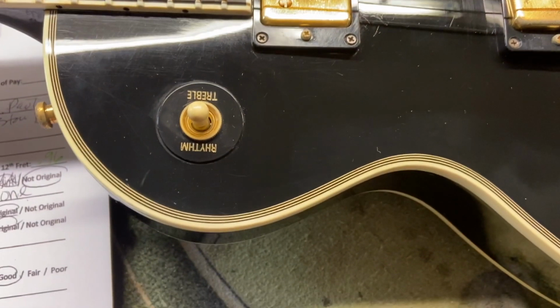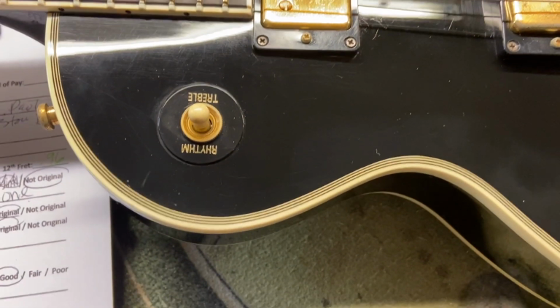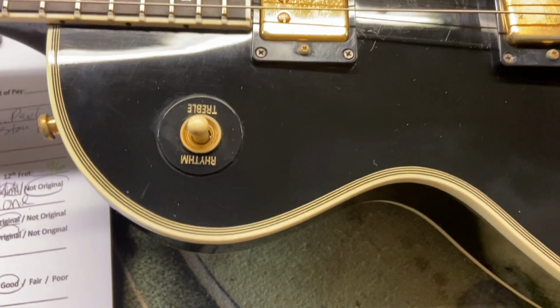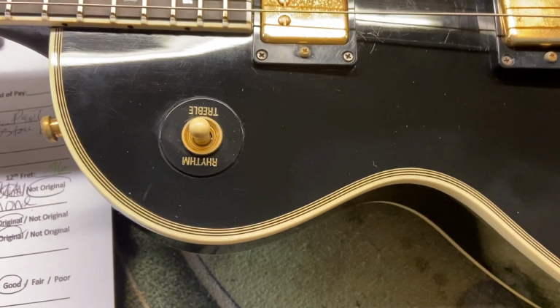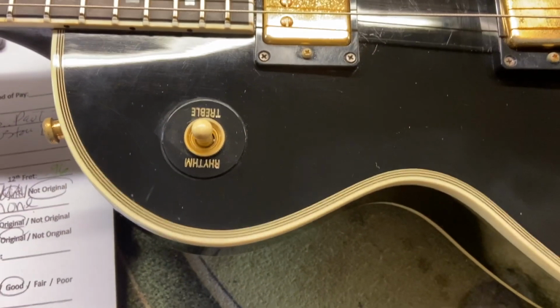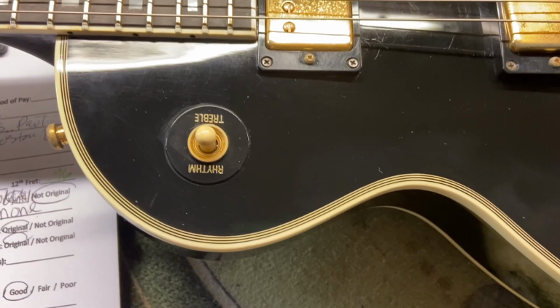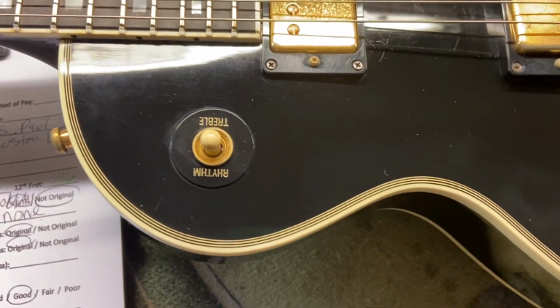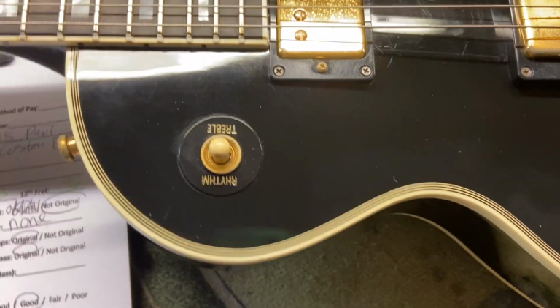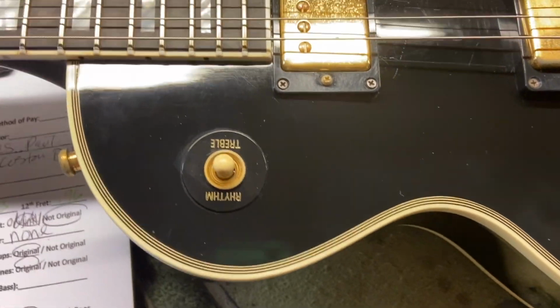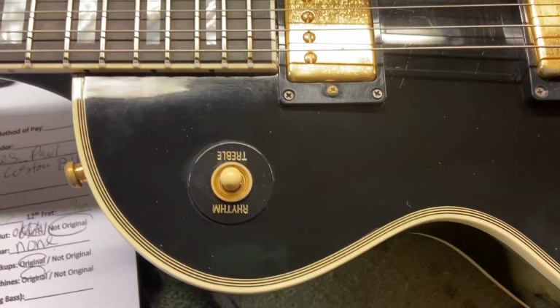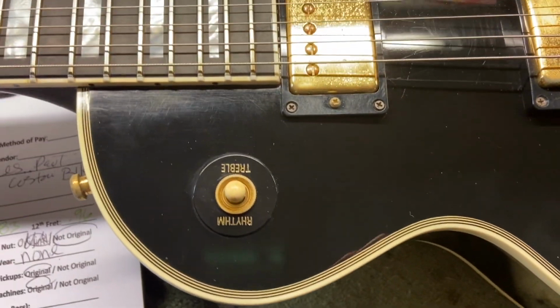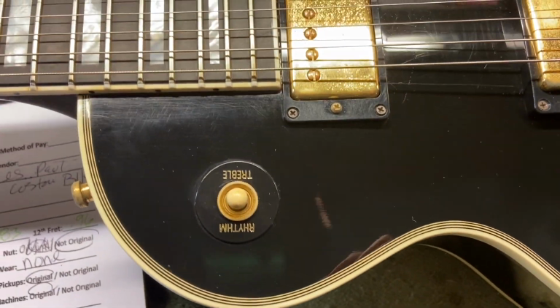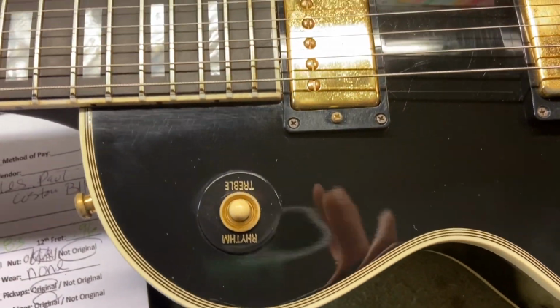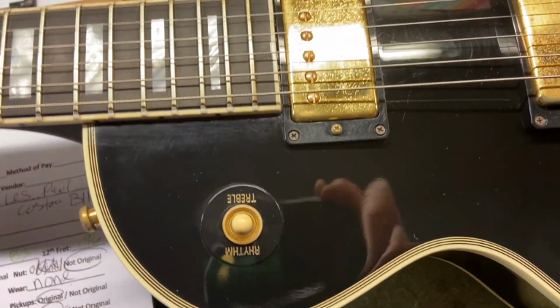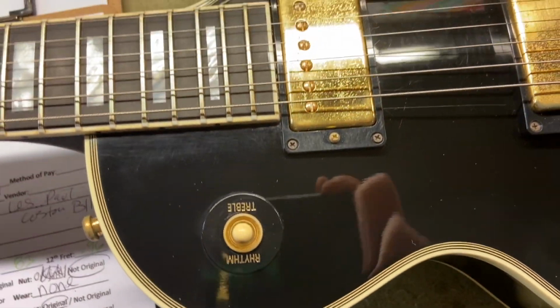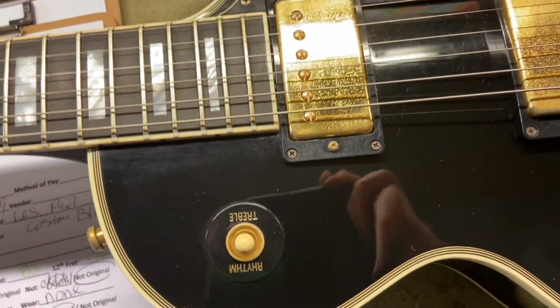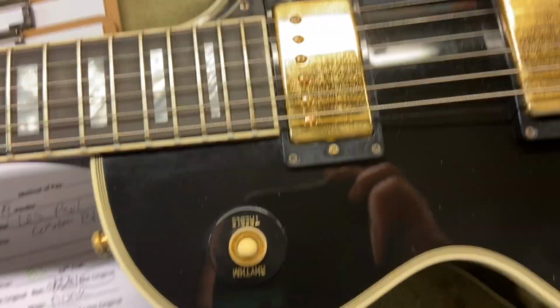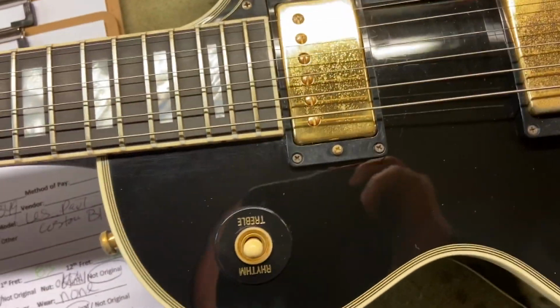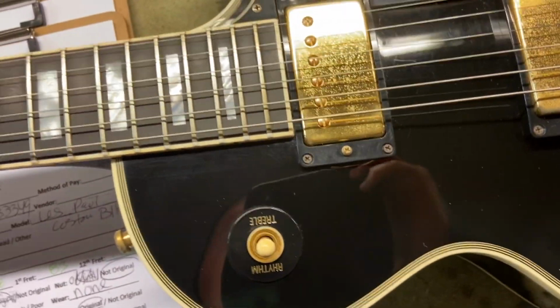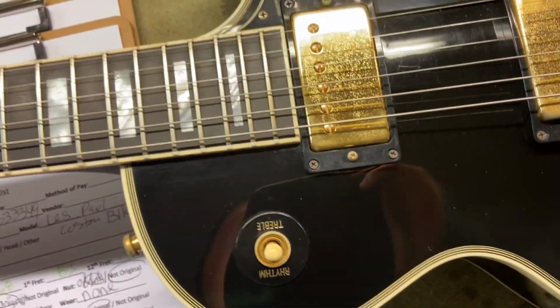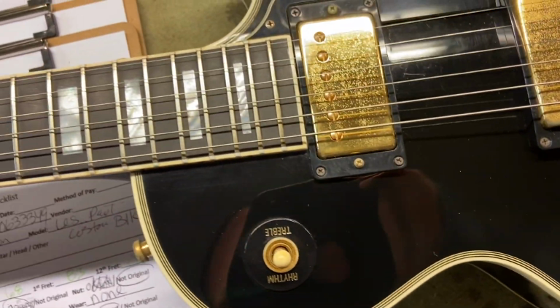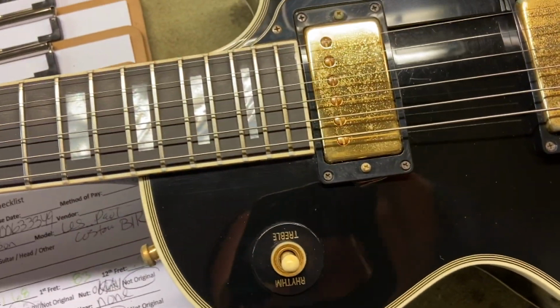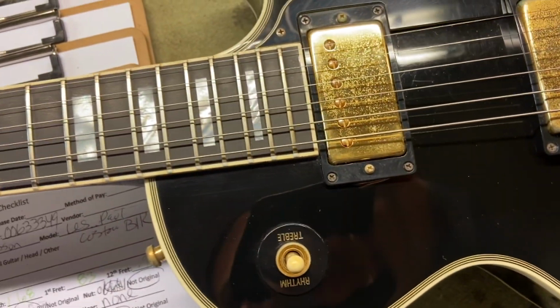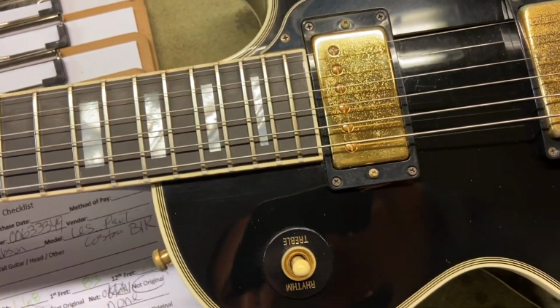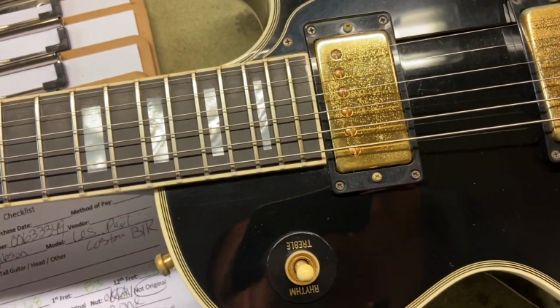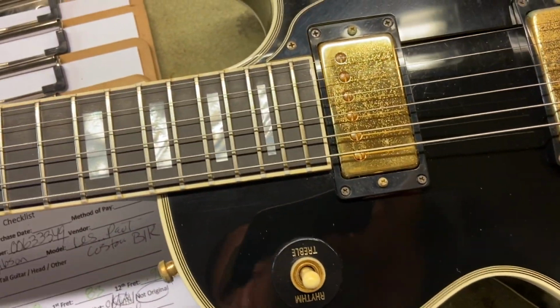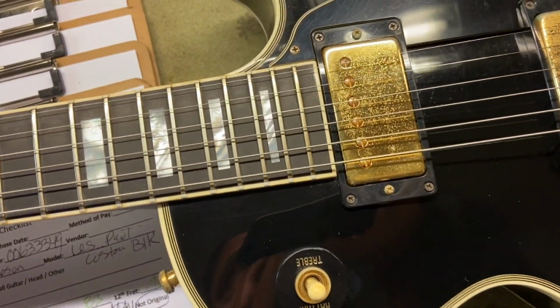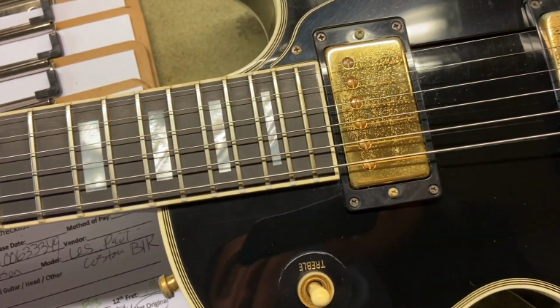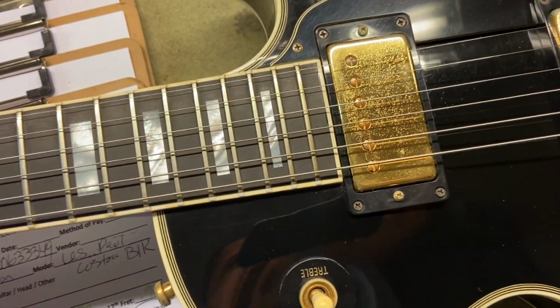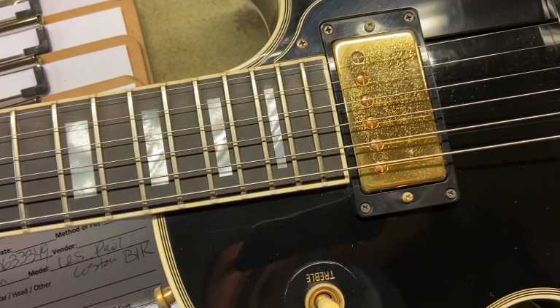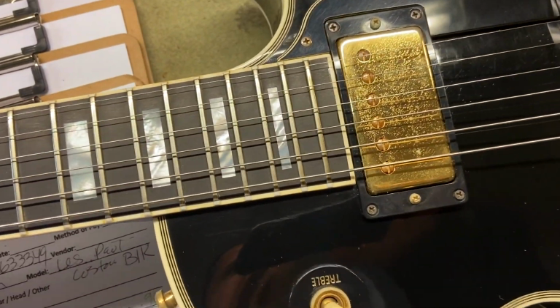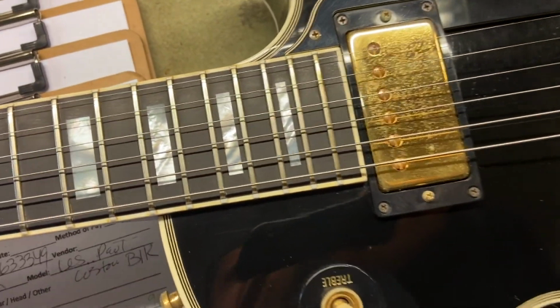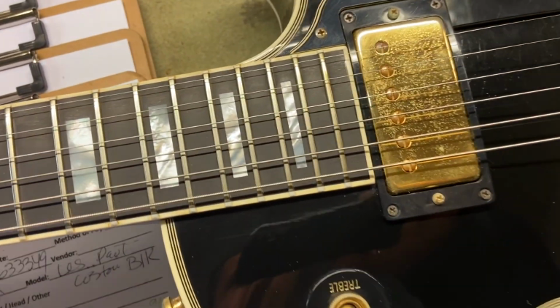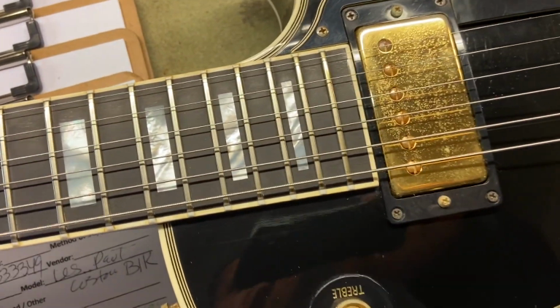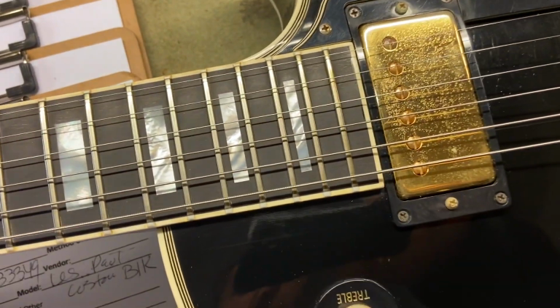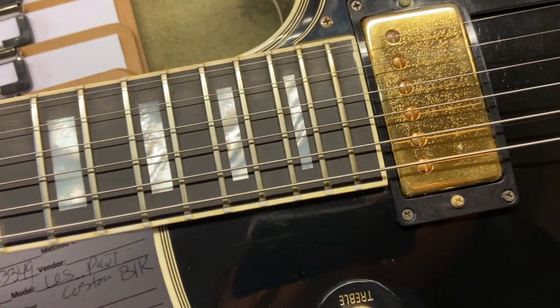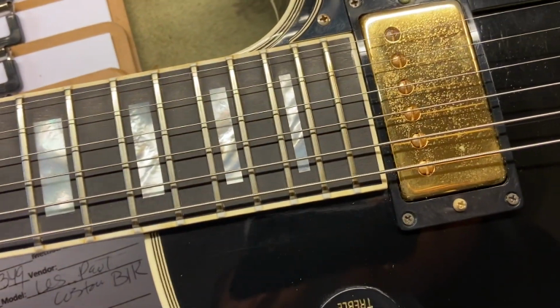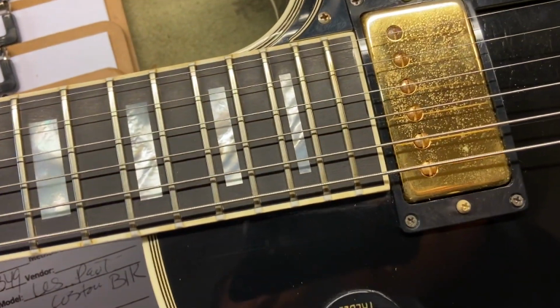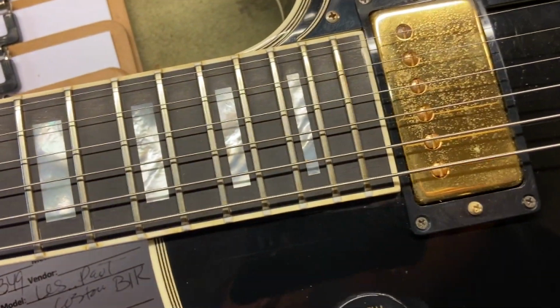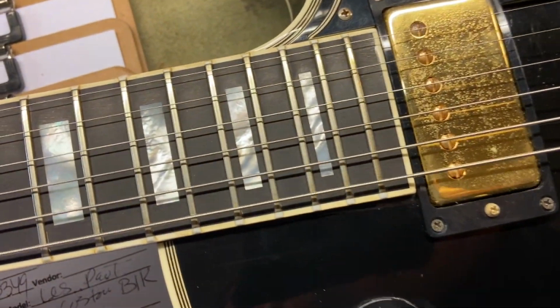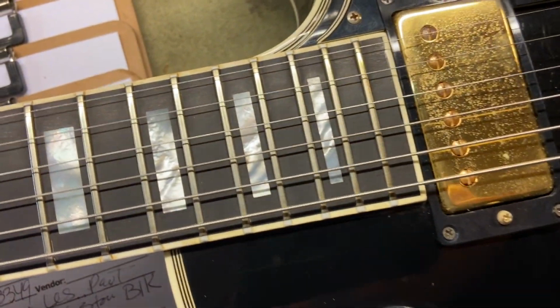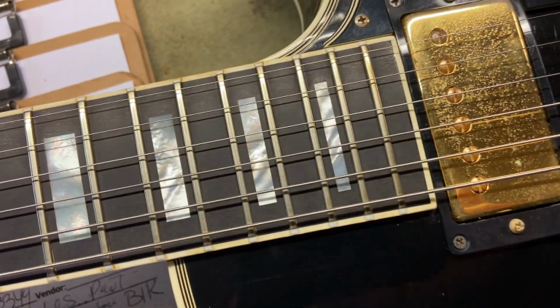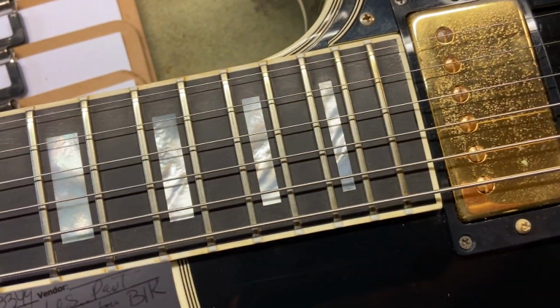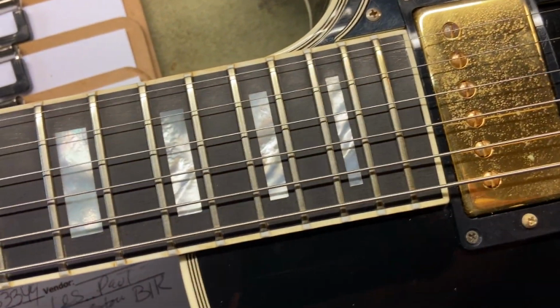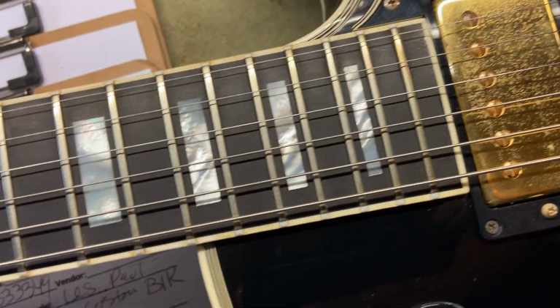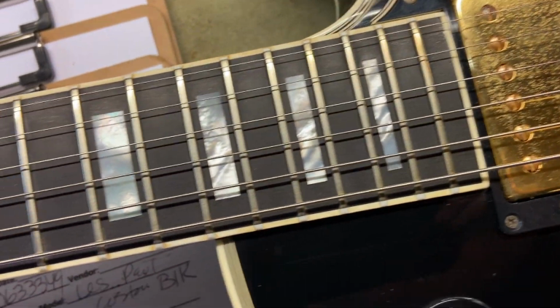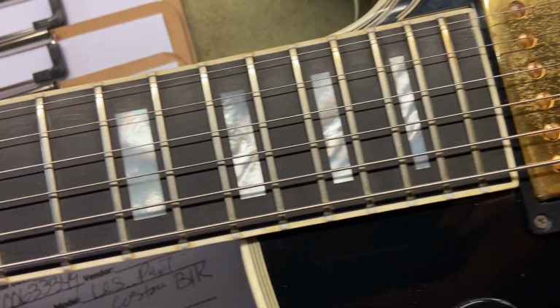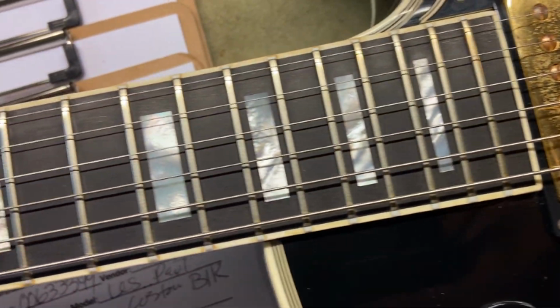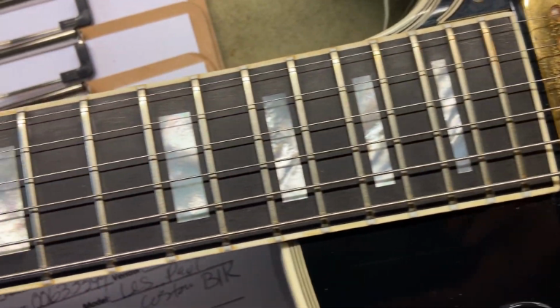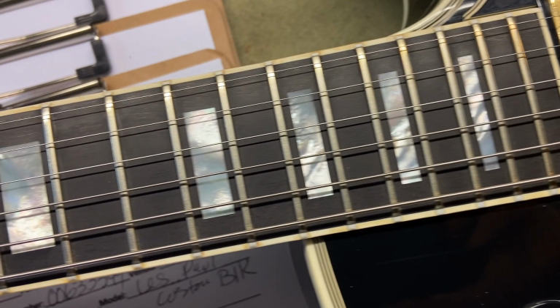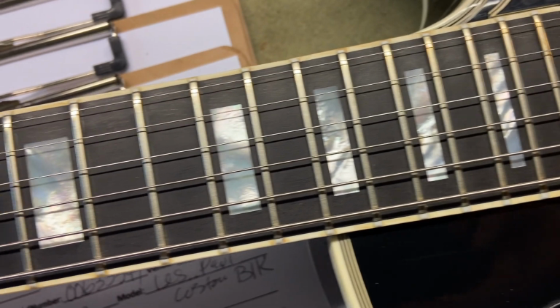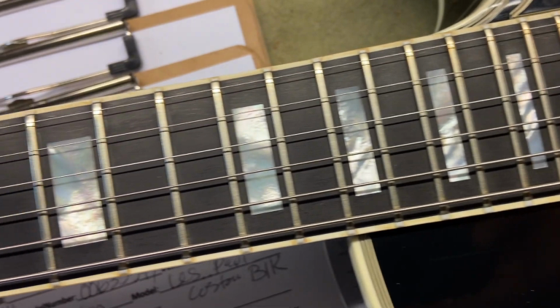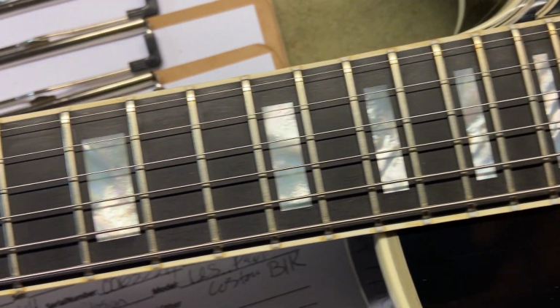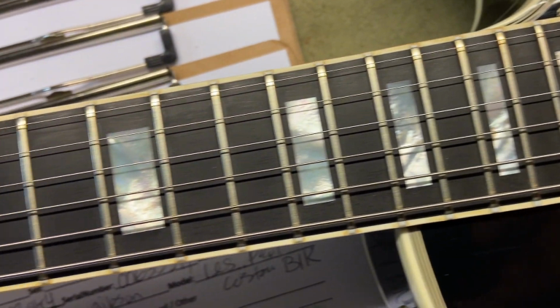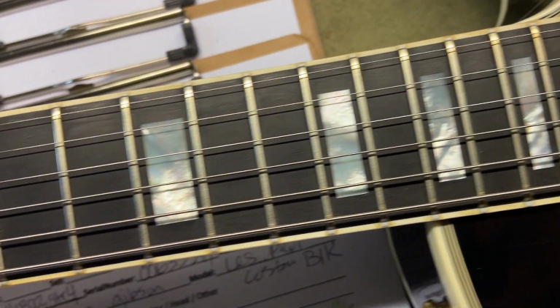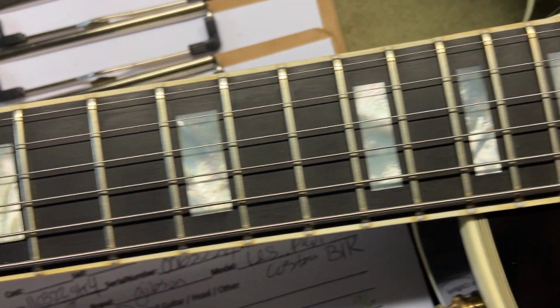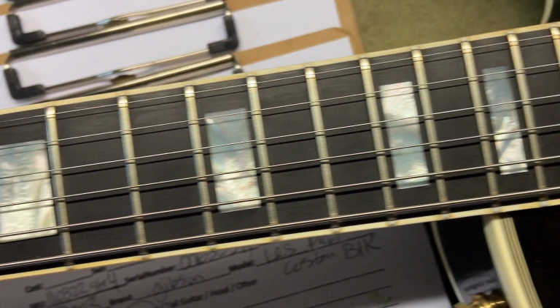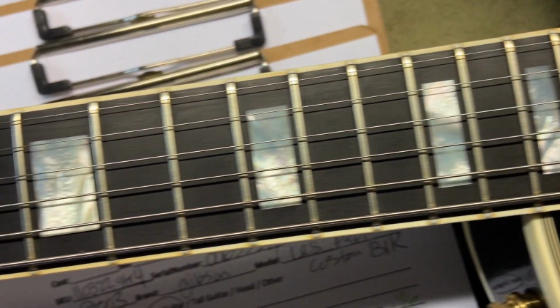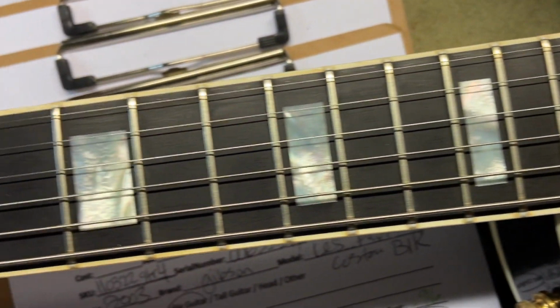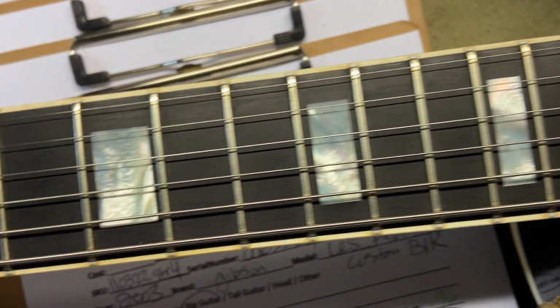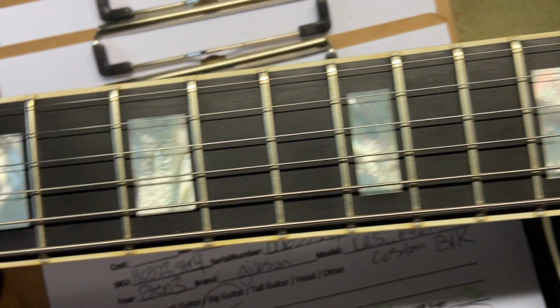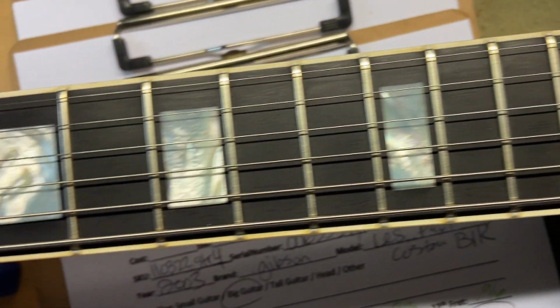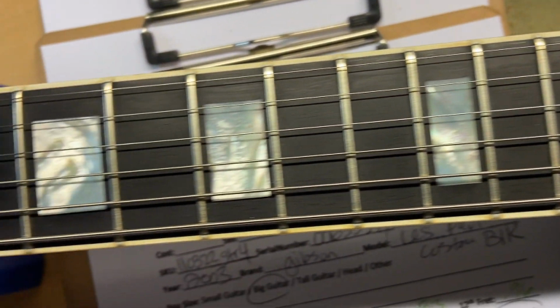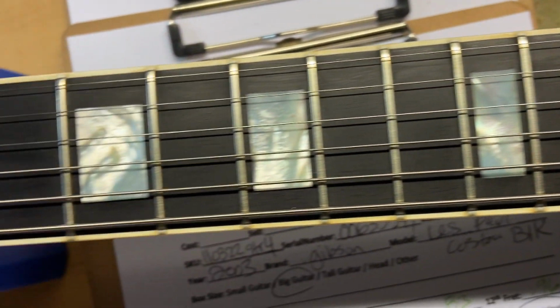Overall I'd say the top is very consistent with the 7.5 out of 10 rating. Good looking ebony fingerboard on this one, and the frets are in really good shape — they're perfect.